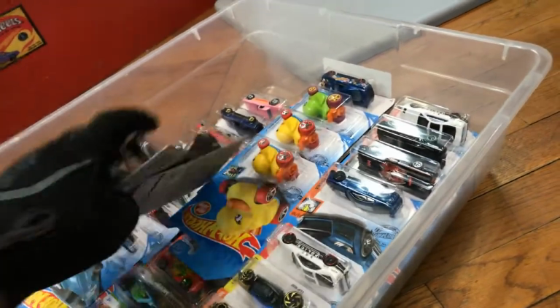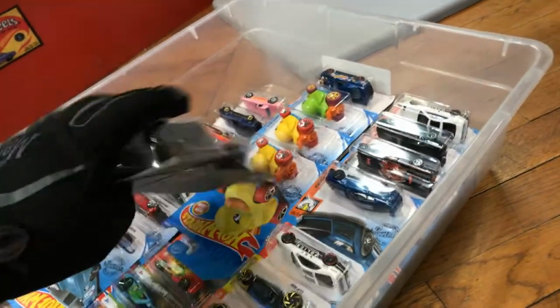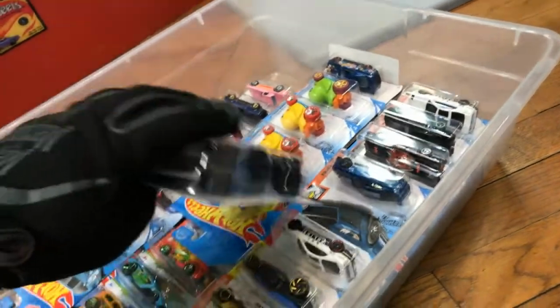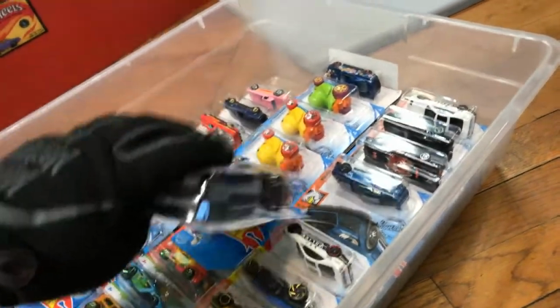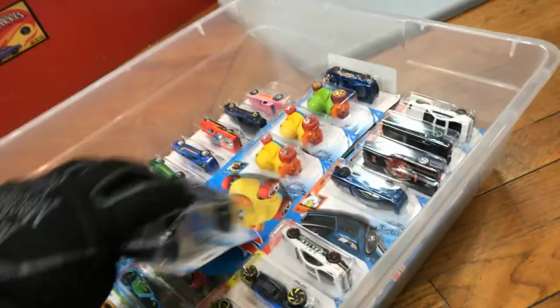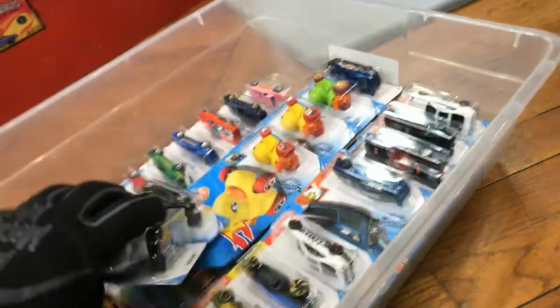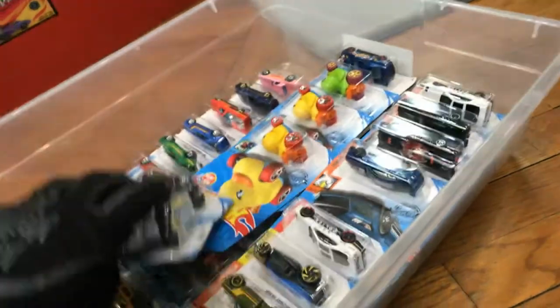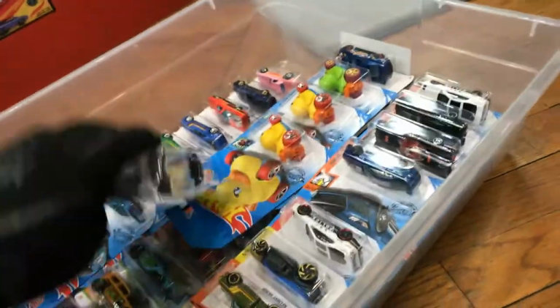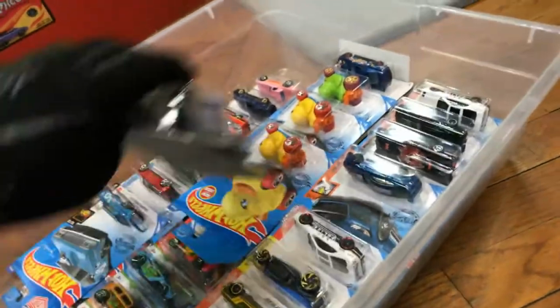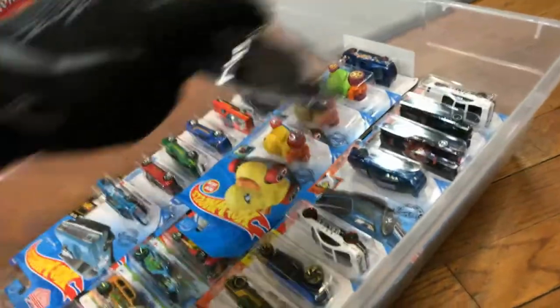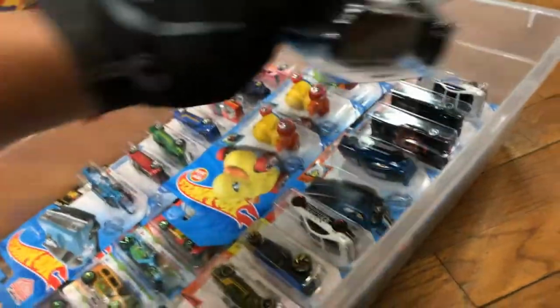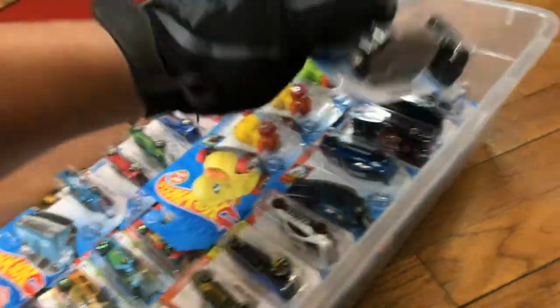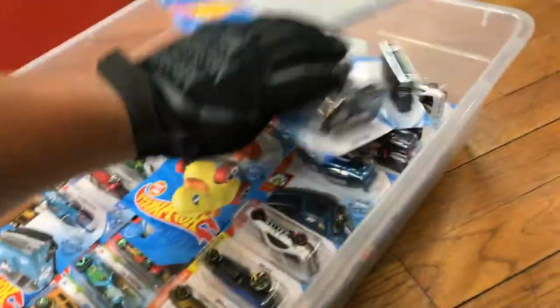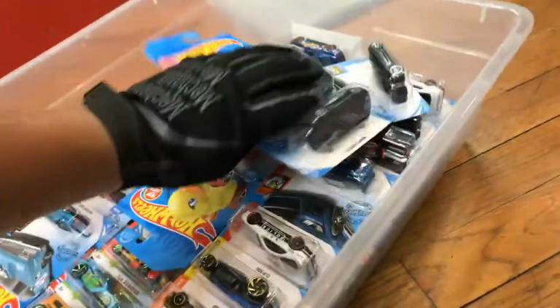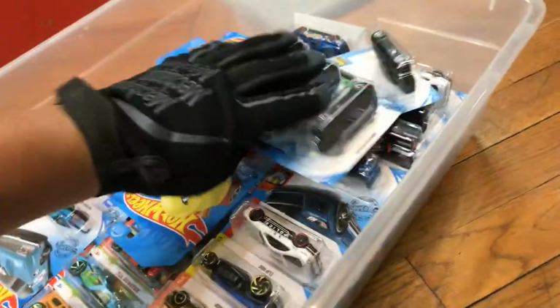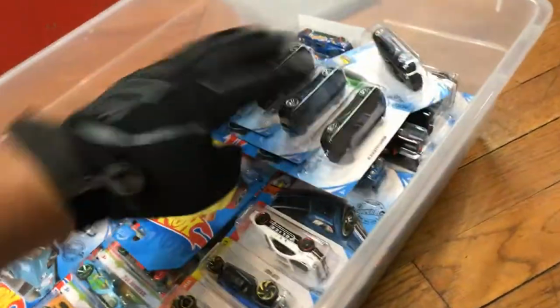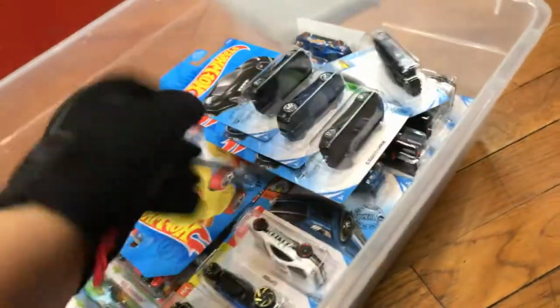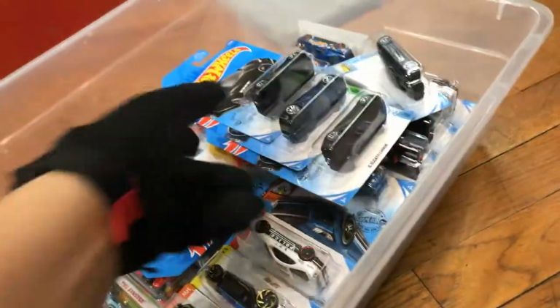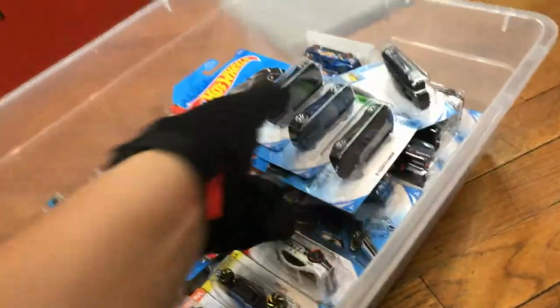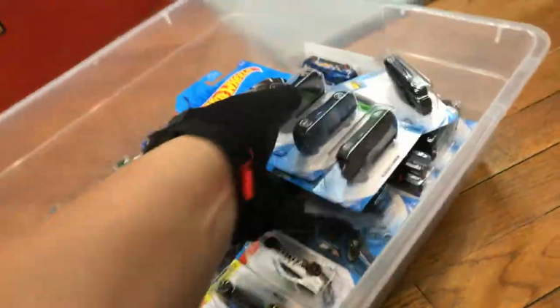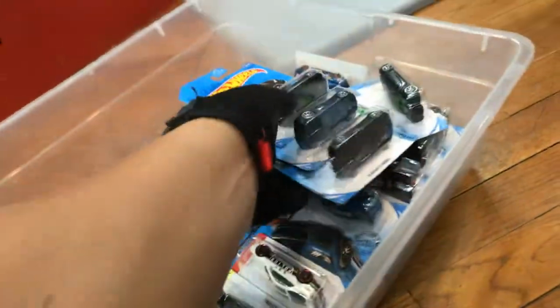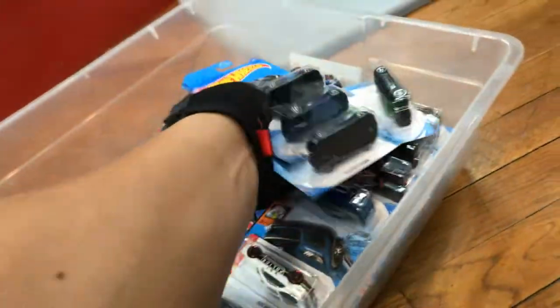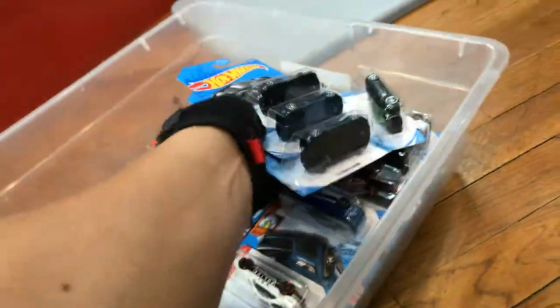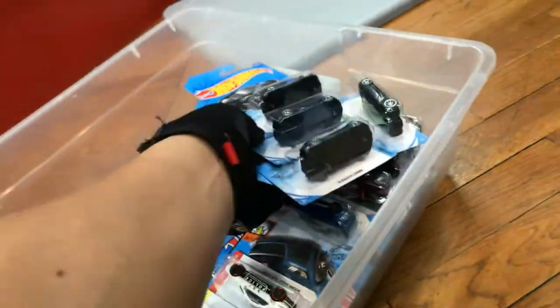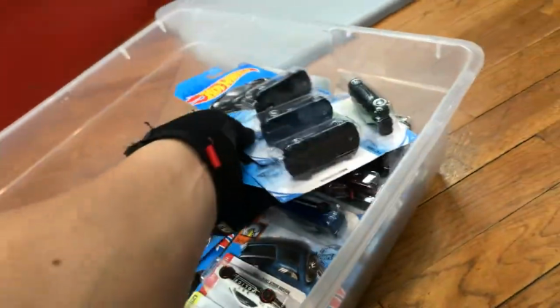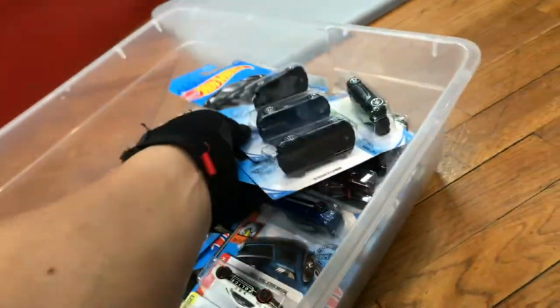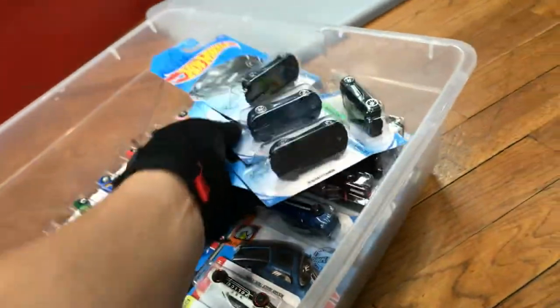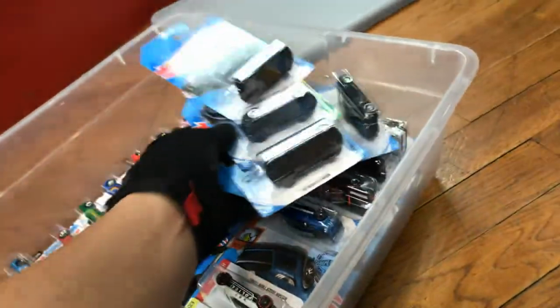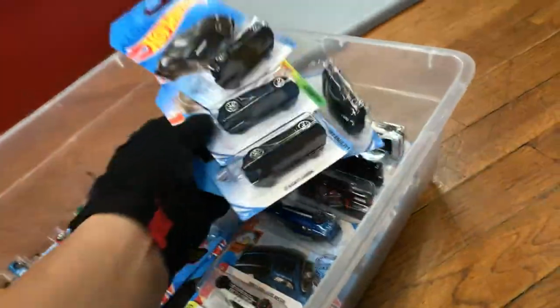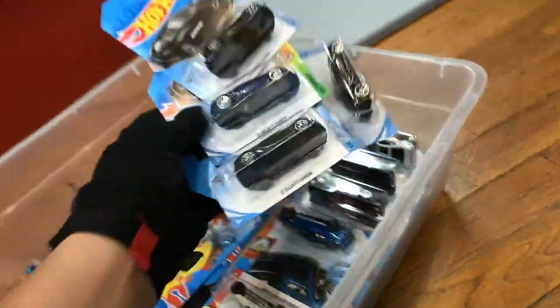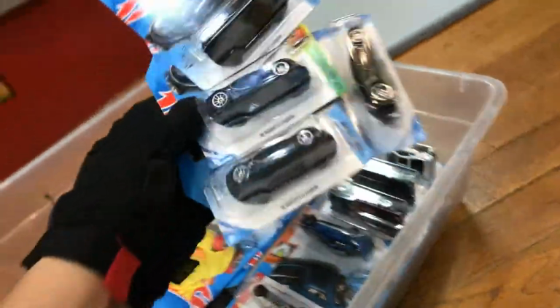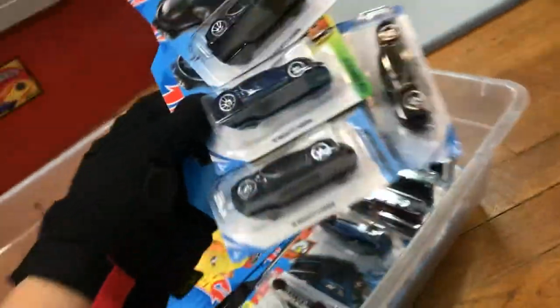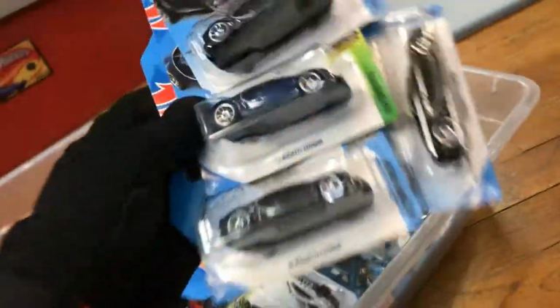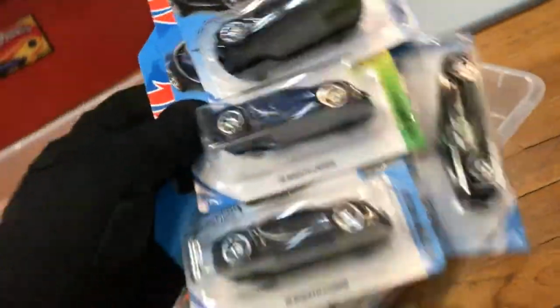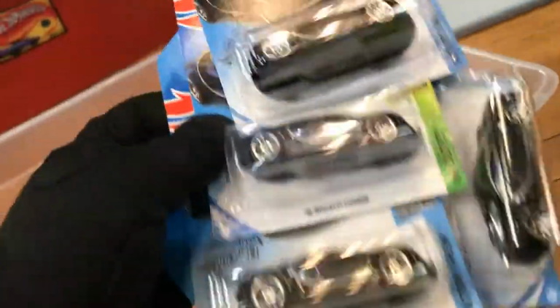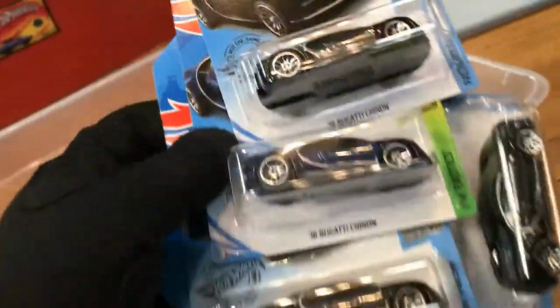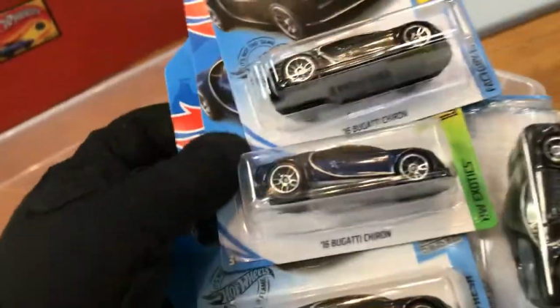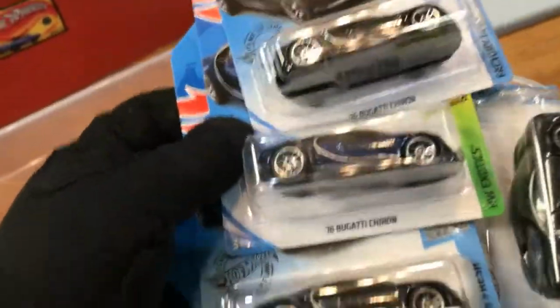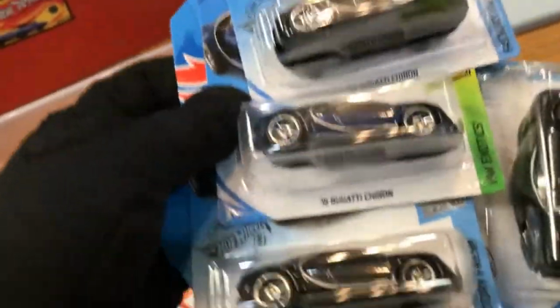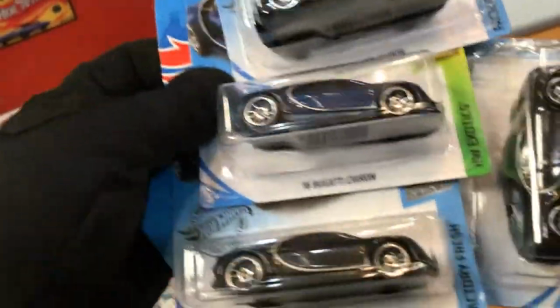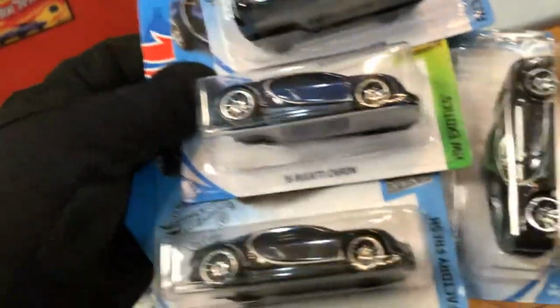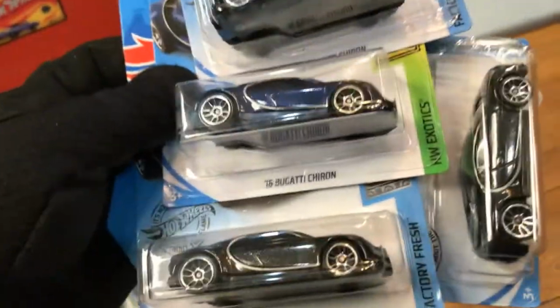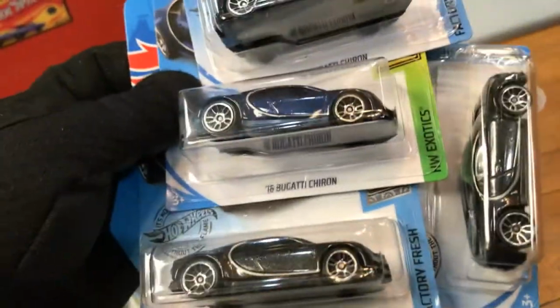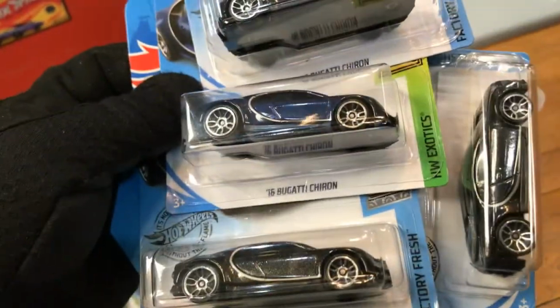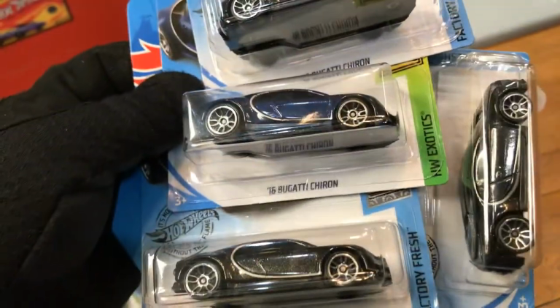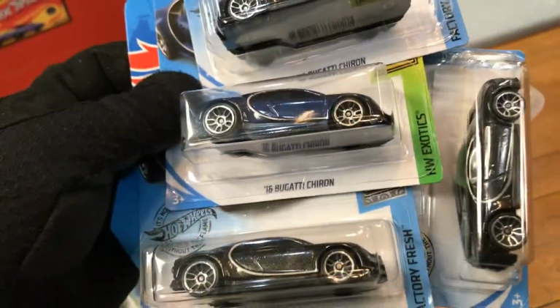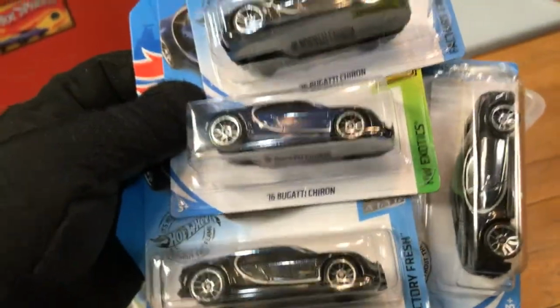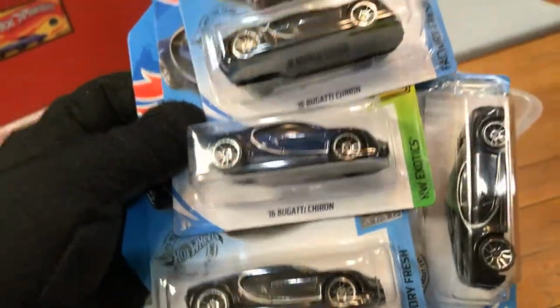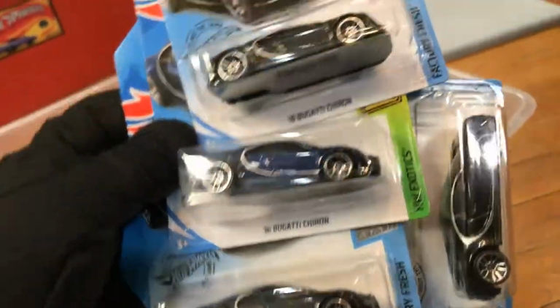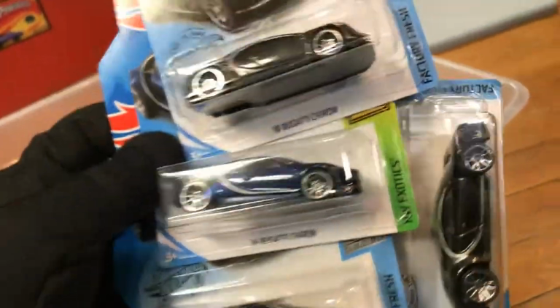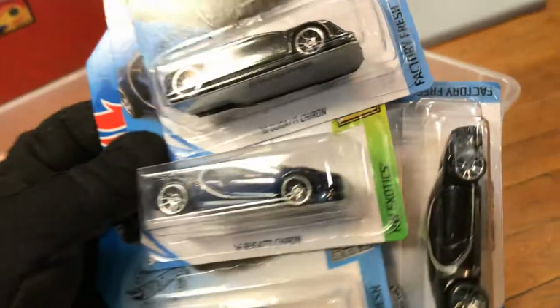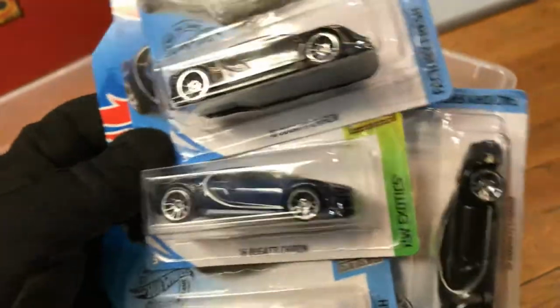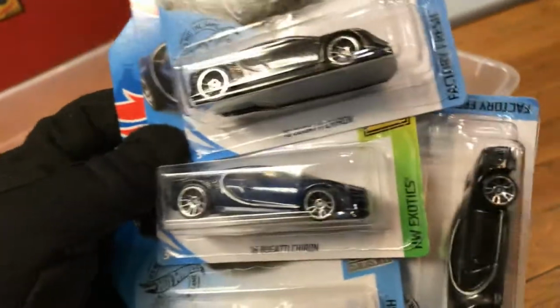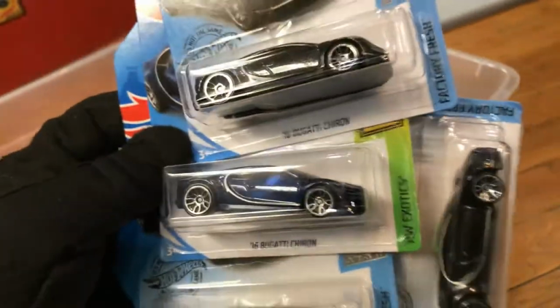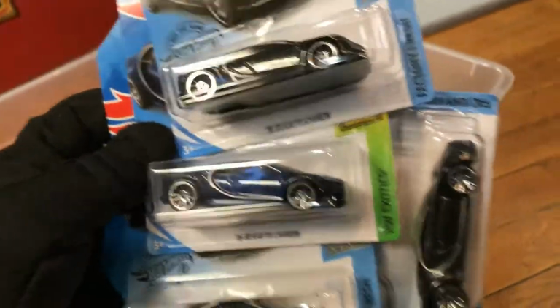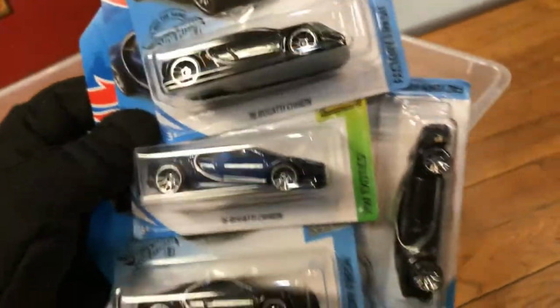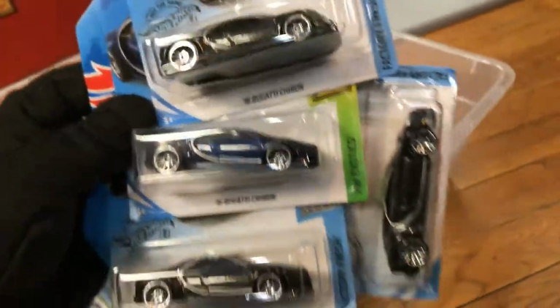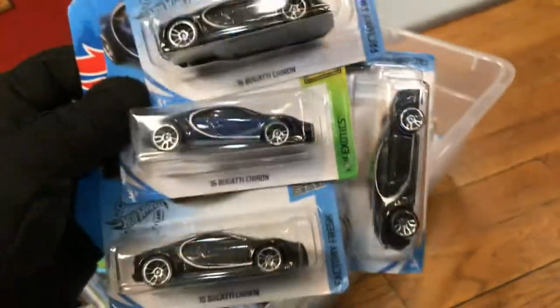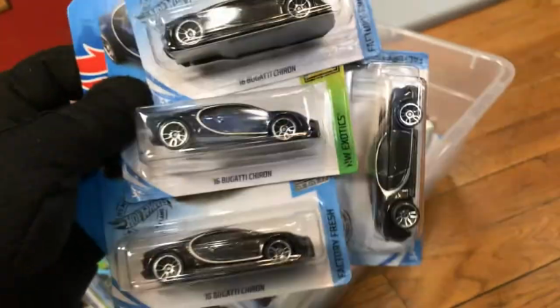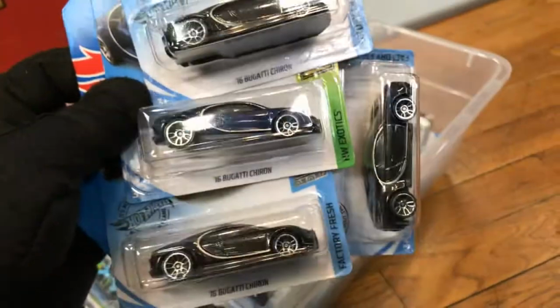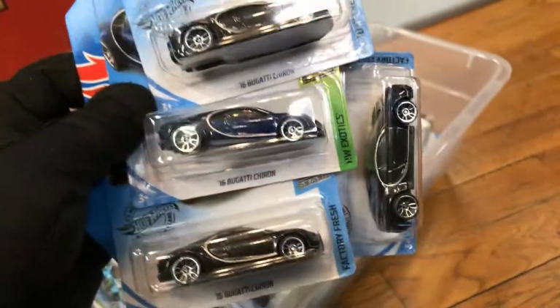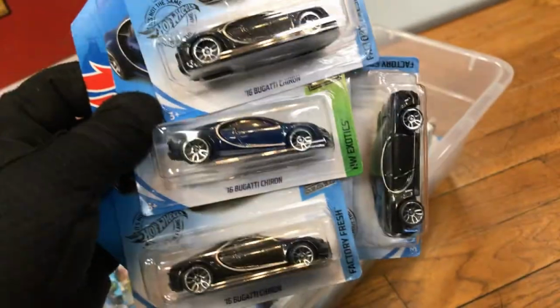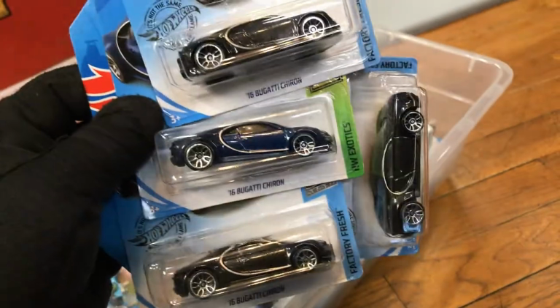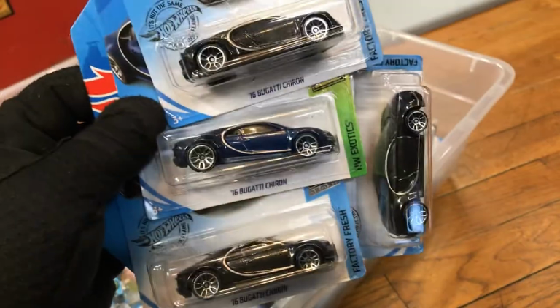And all these — wow — Bugattis! Look at this: the blue one and the black one. Which one do you prefer?